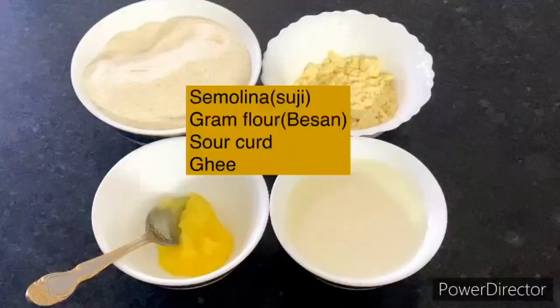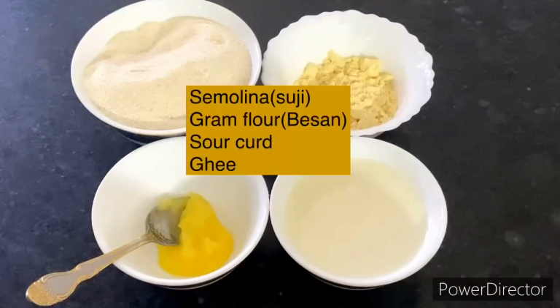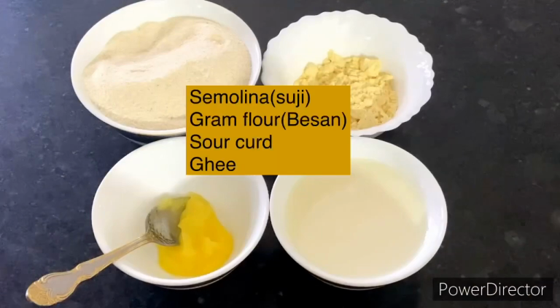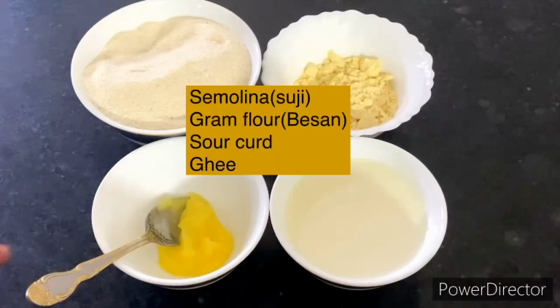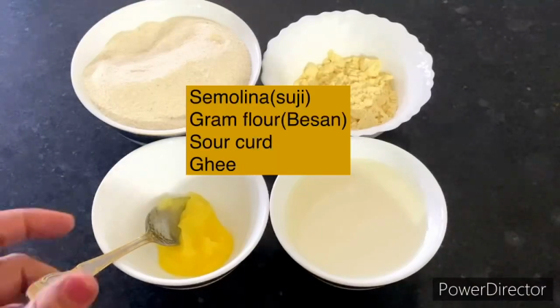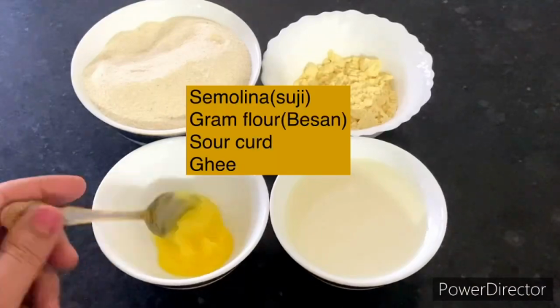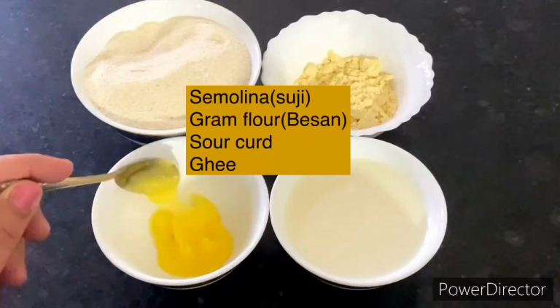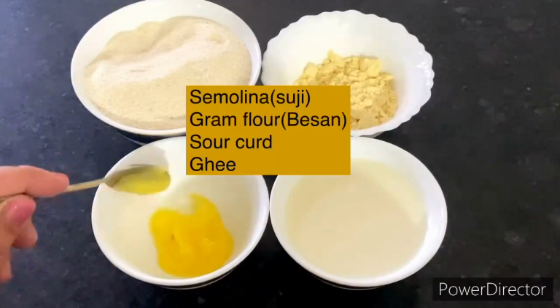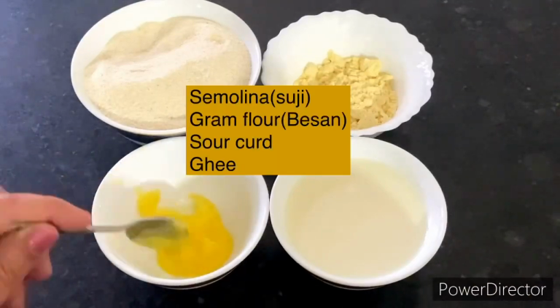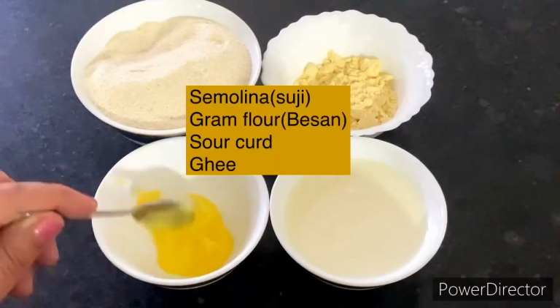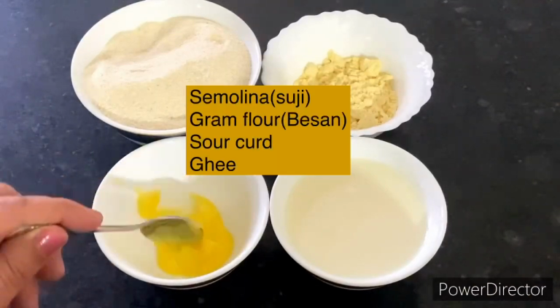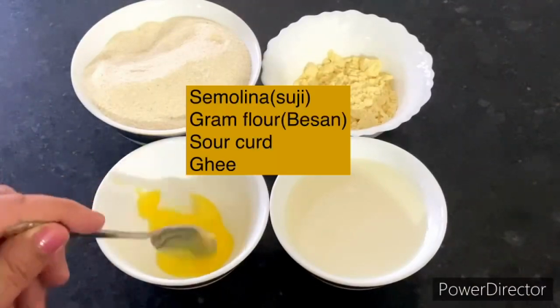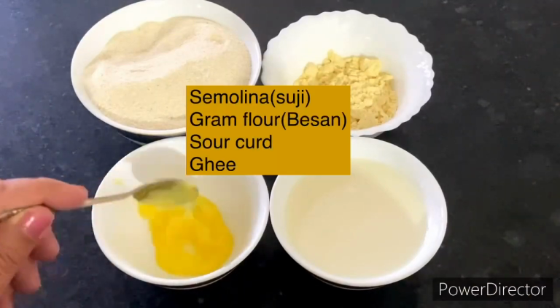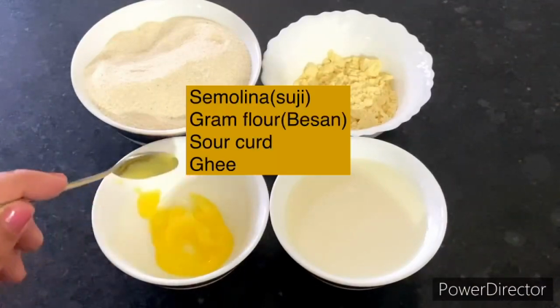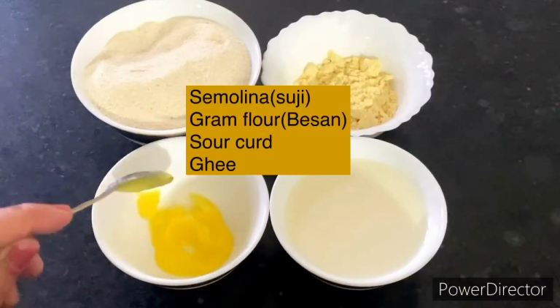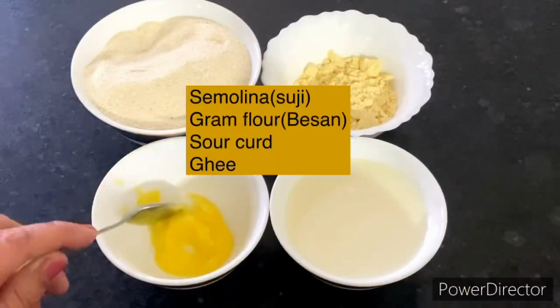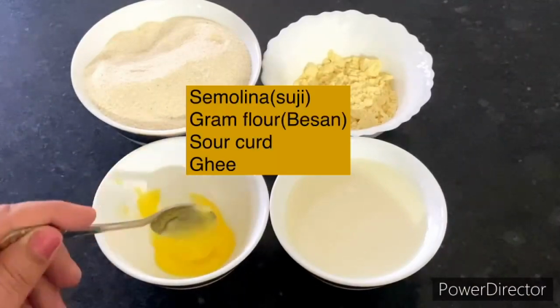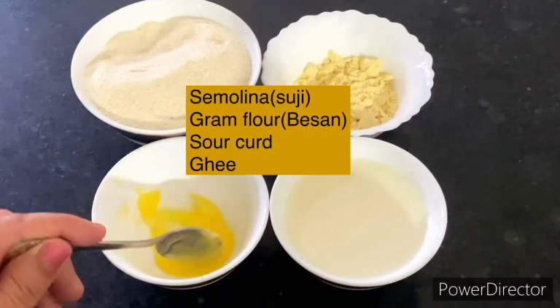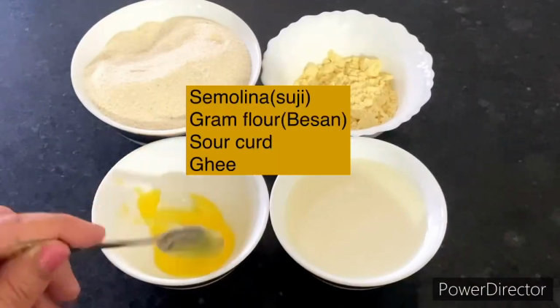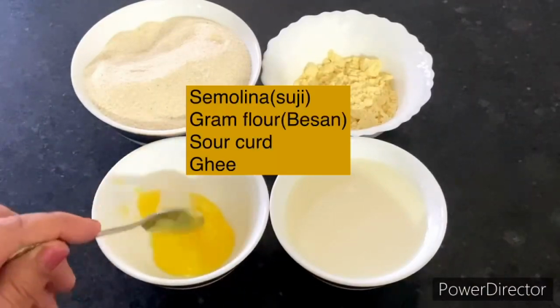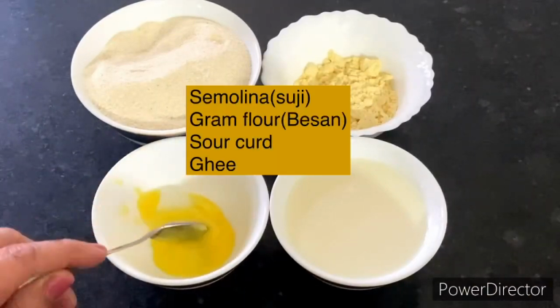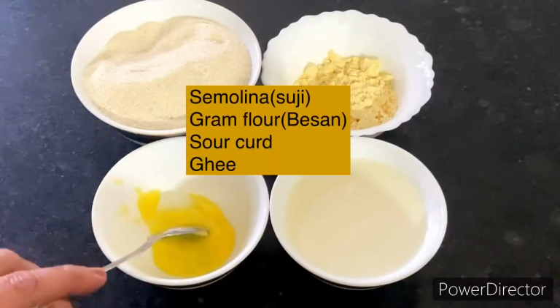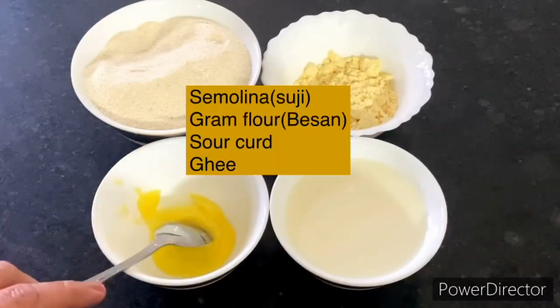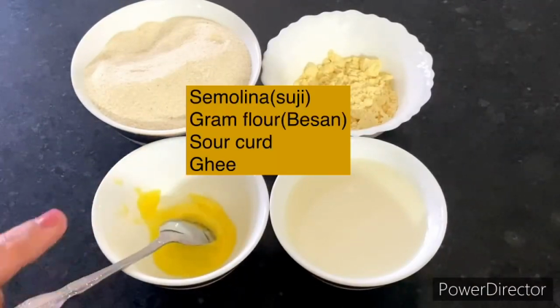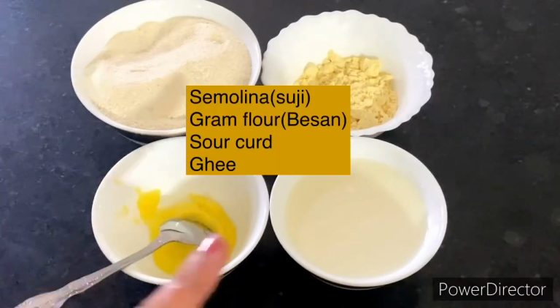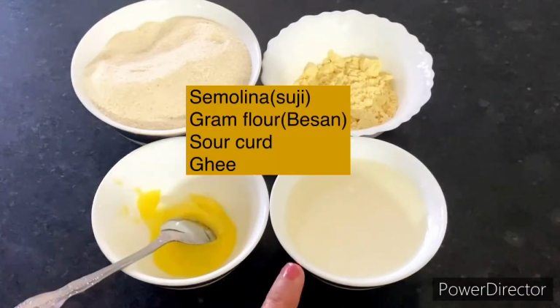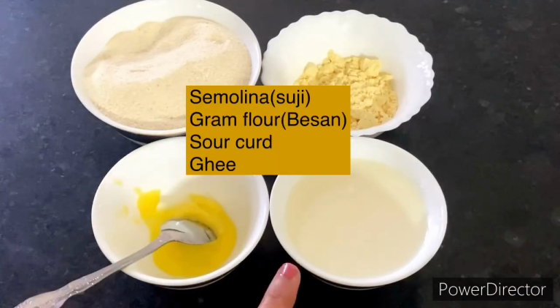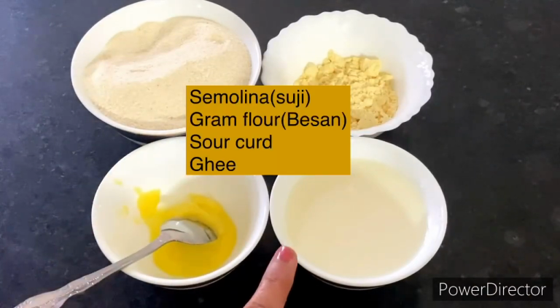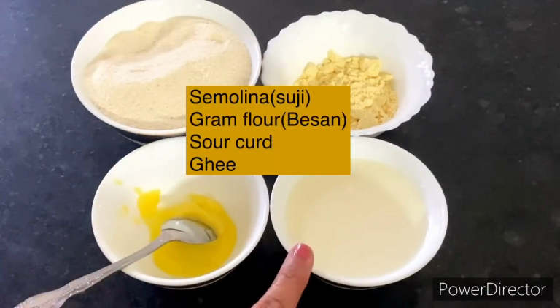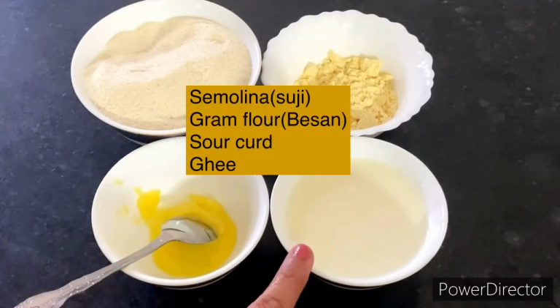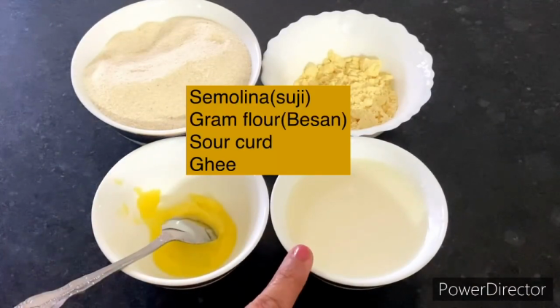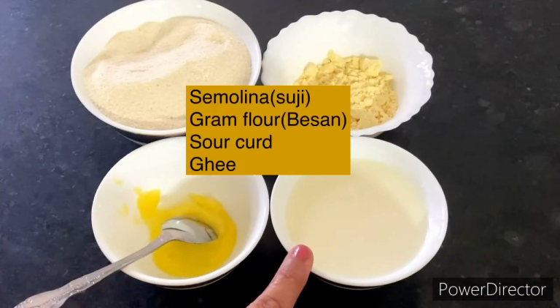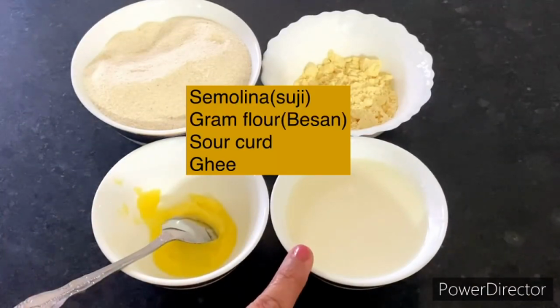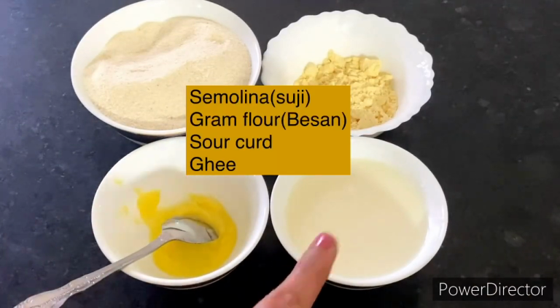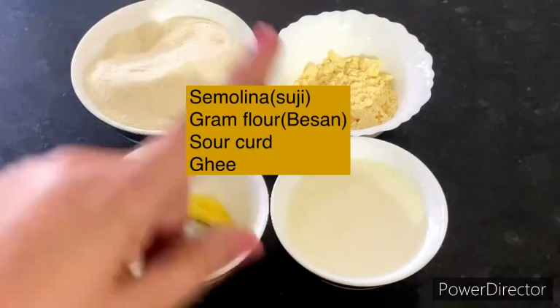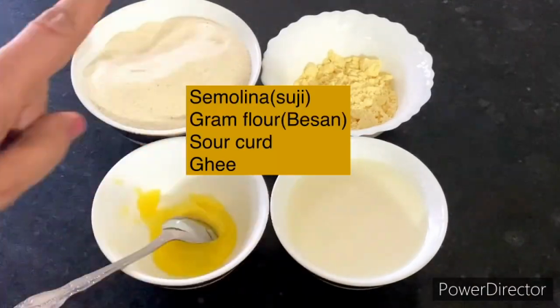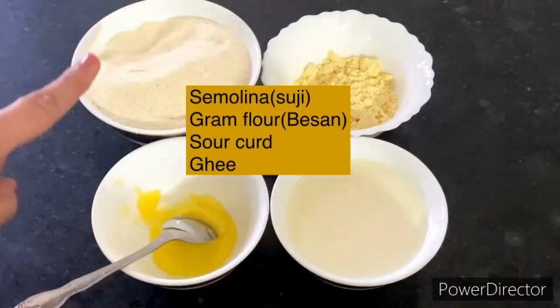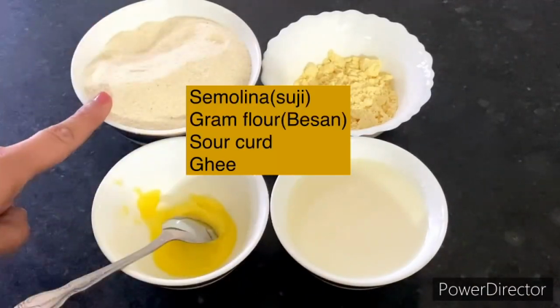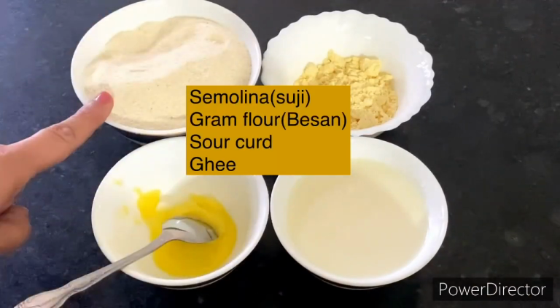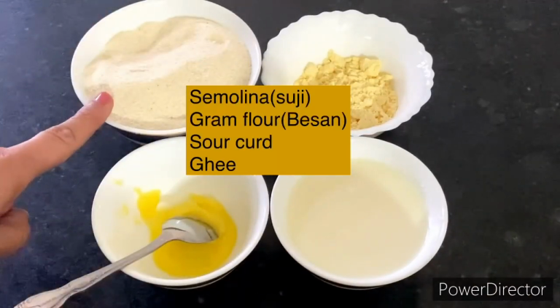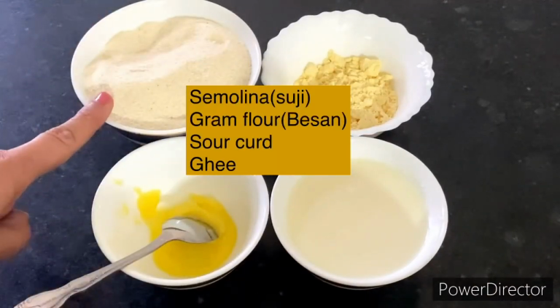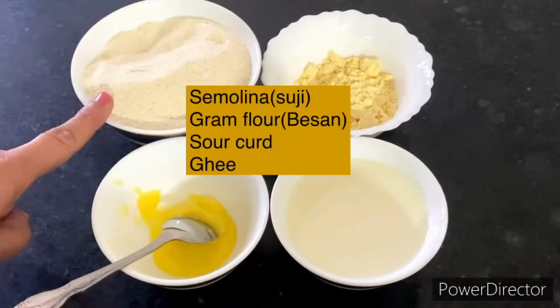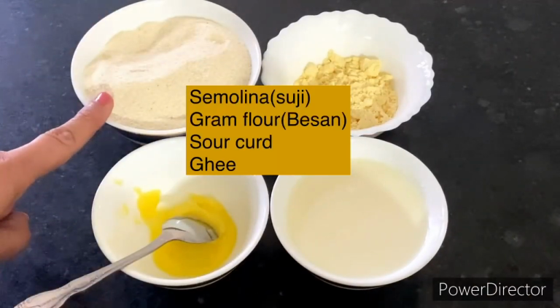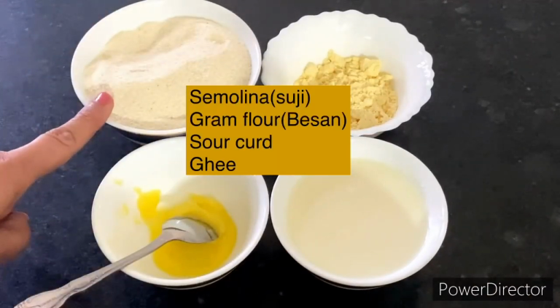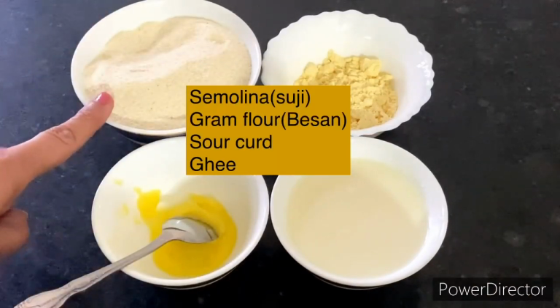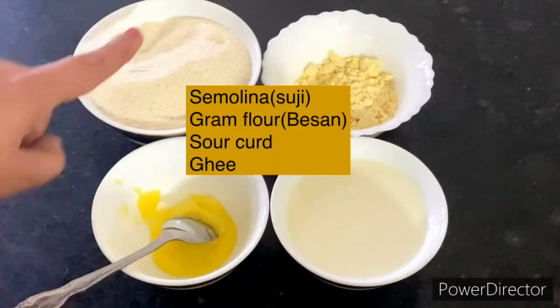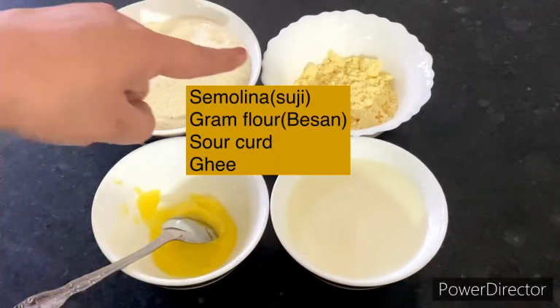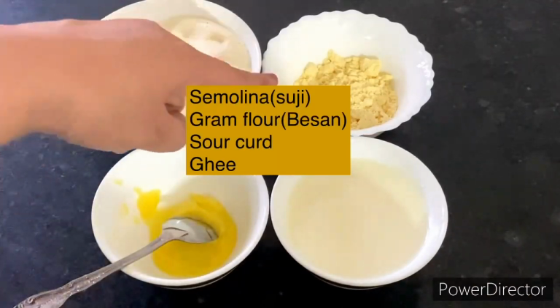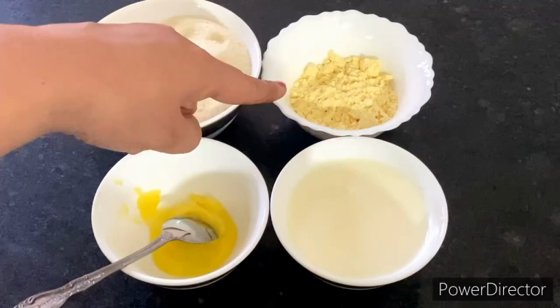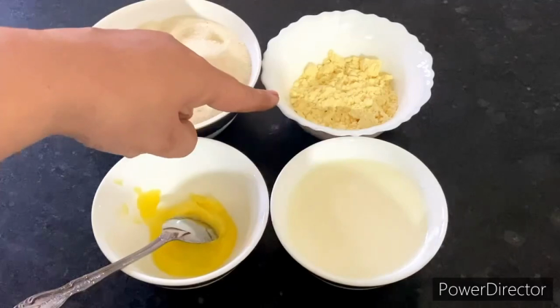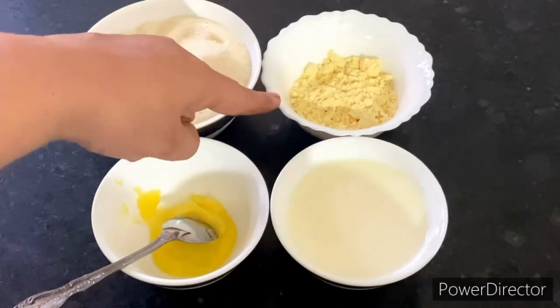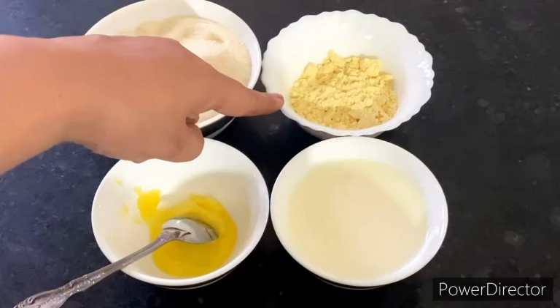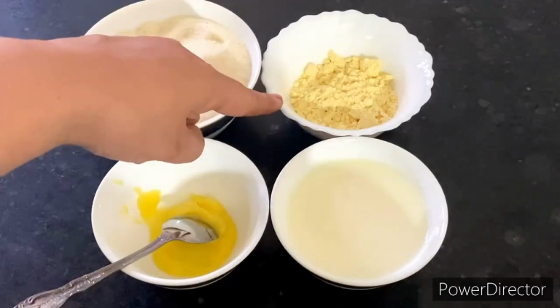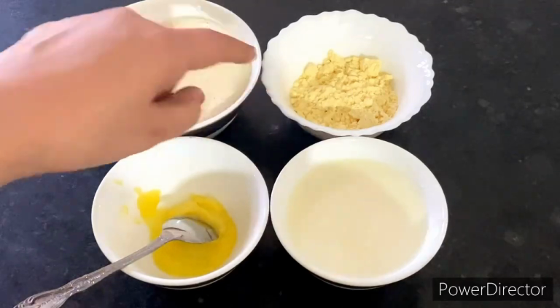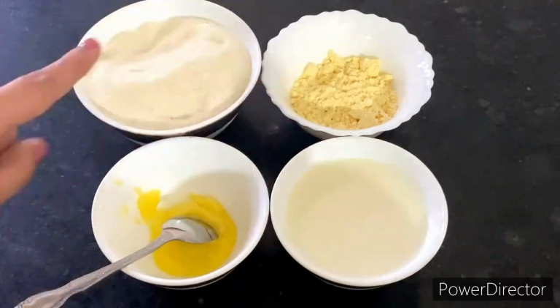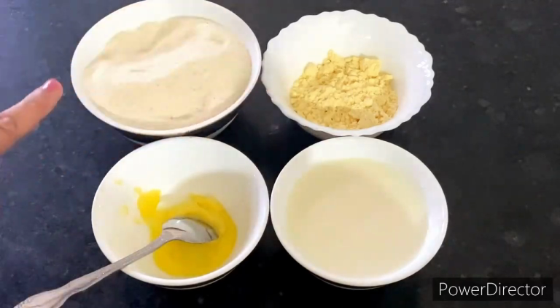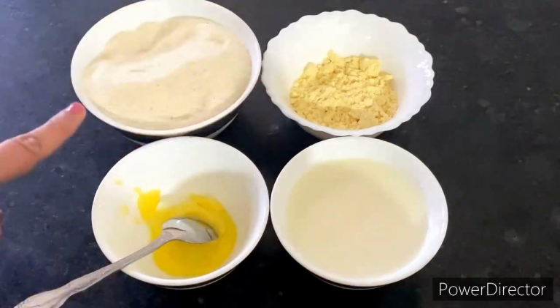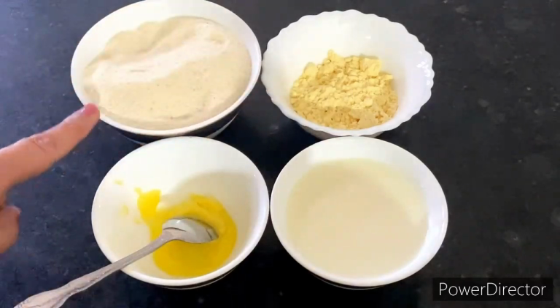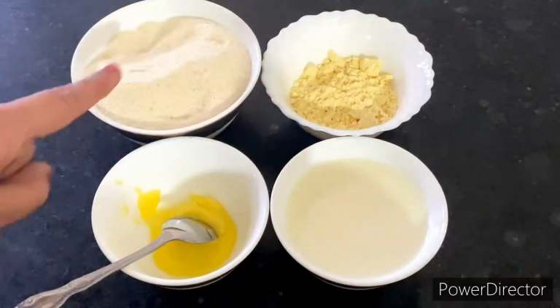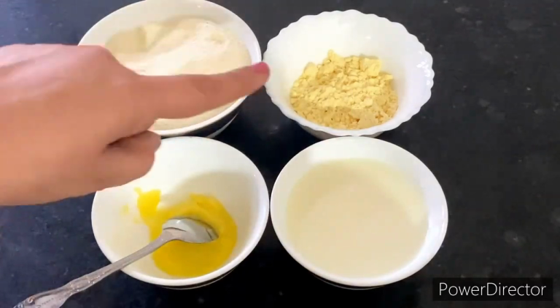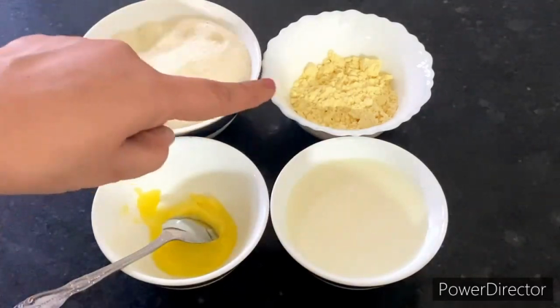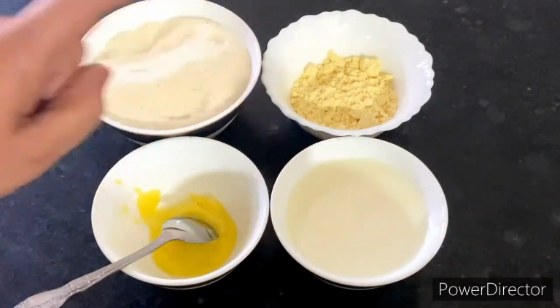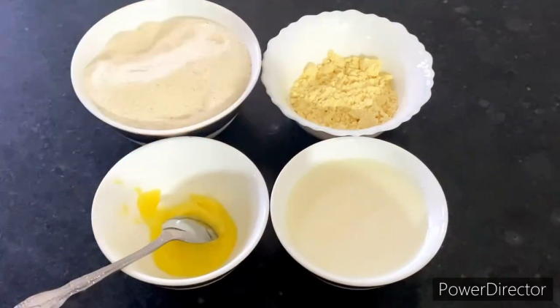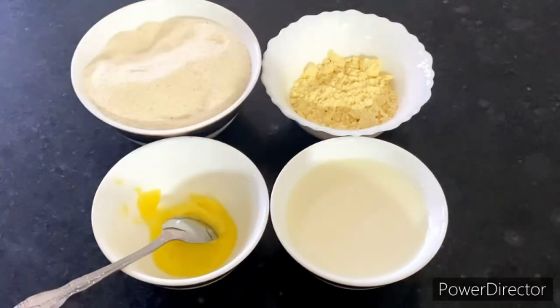To make healthy cheelas, first of all I have a little bit of desi ghee, equal parts suji and a big portion of besan.